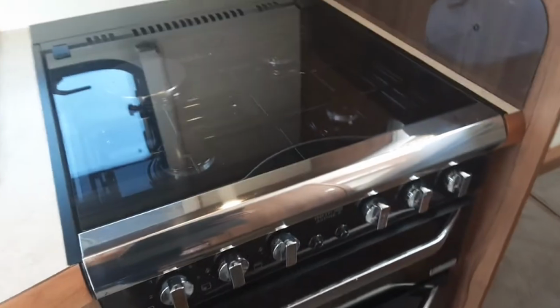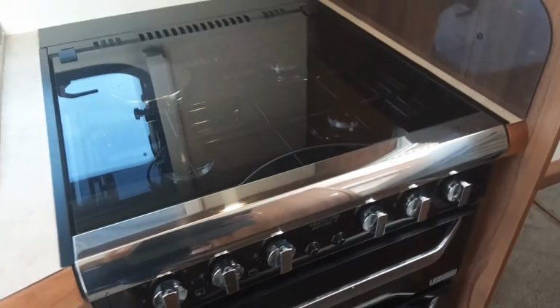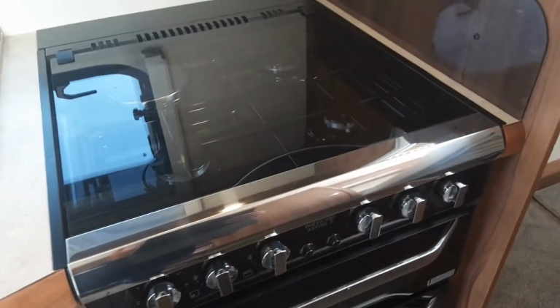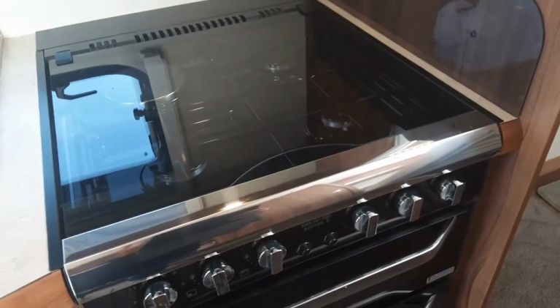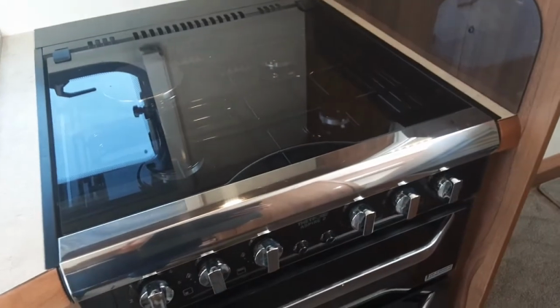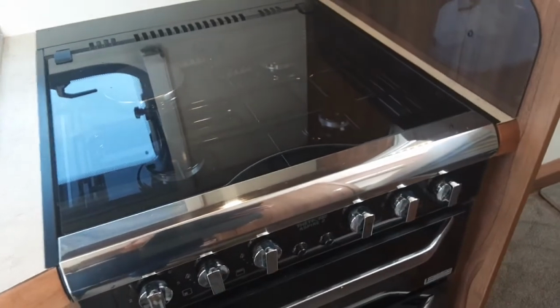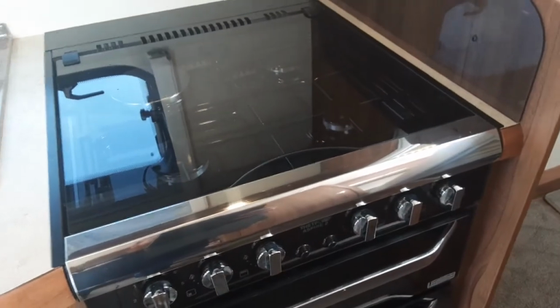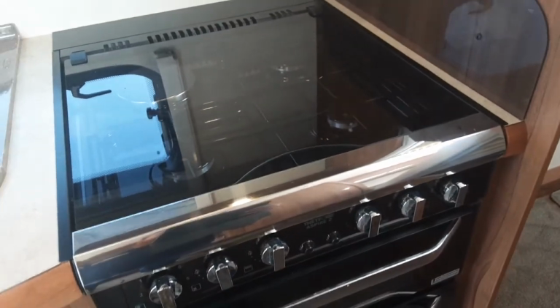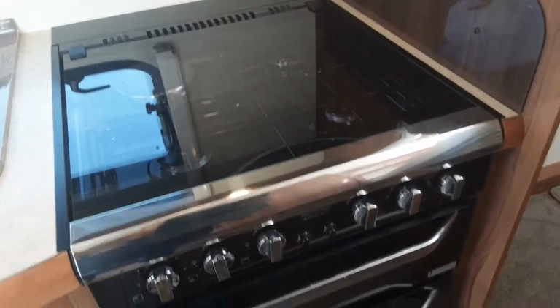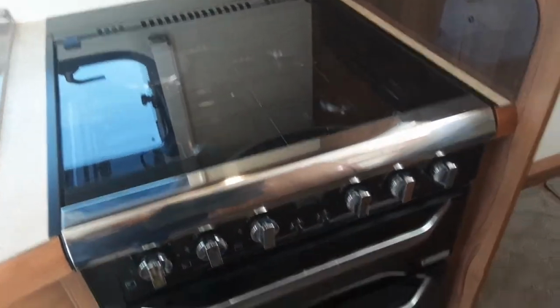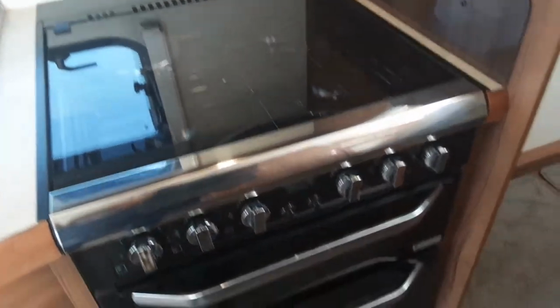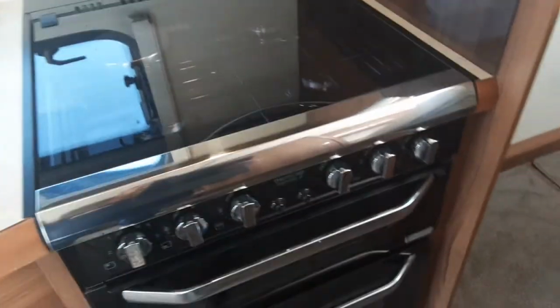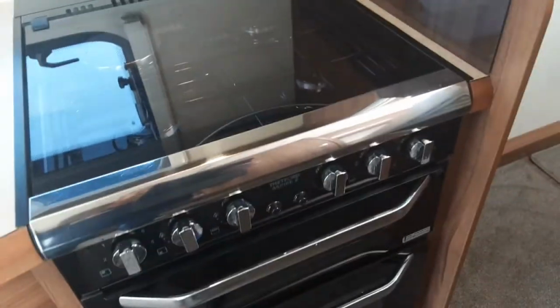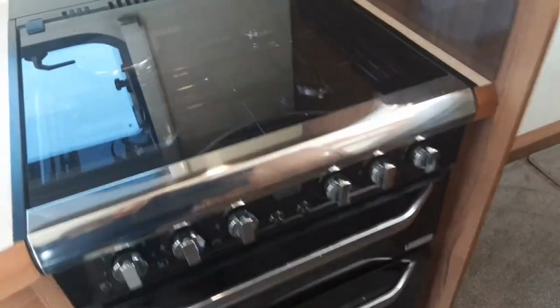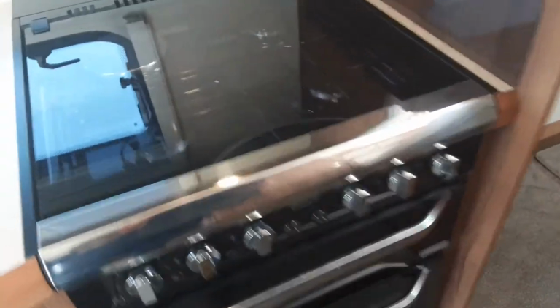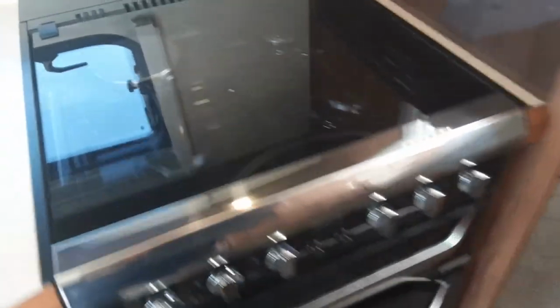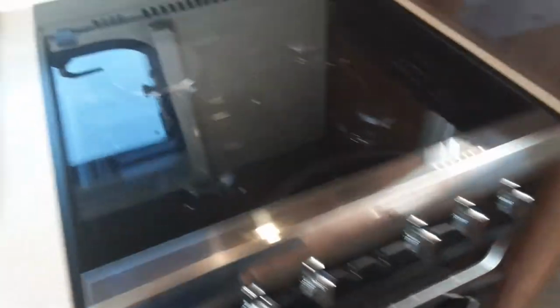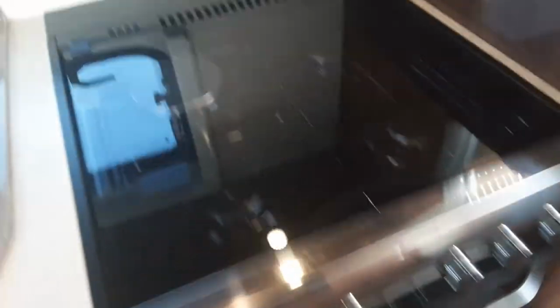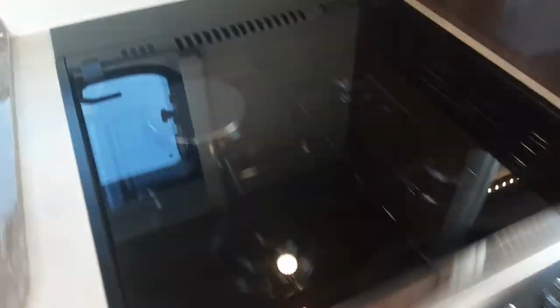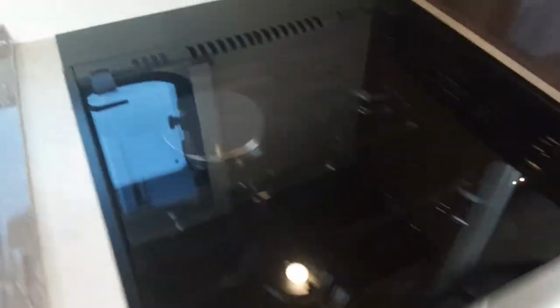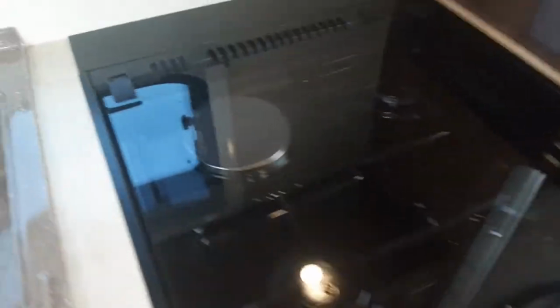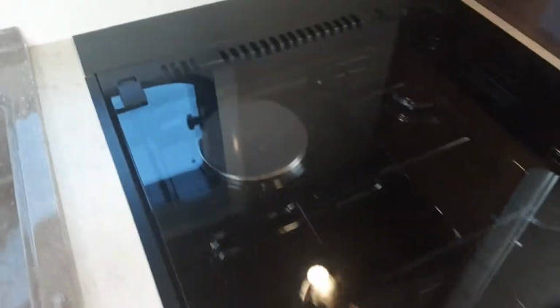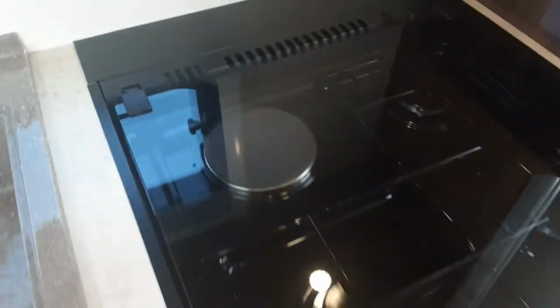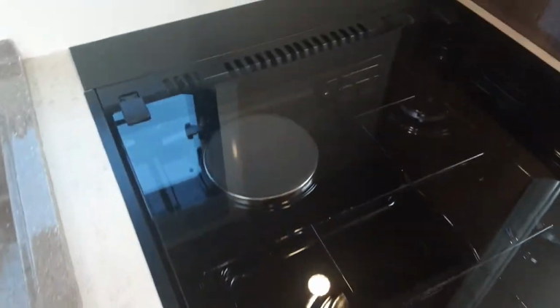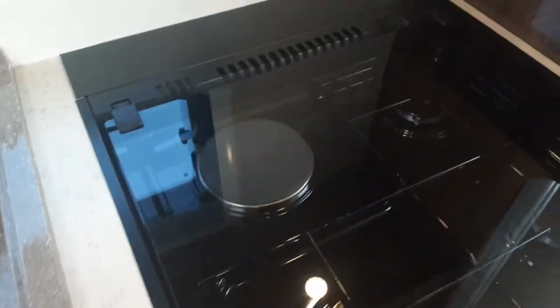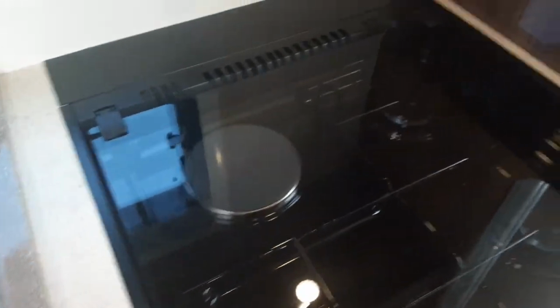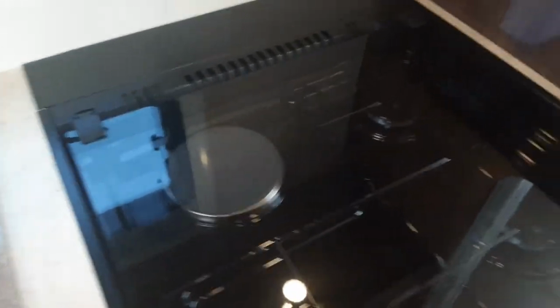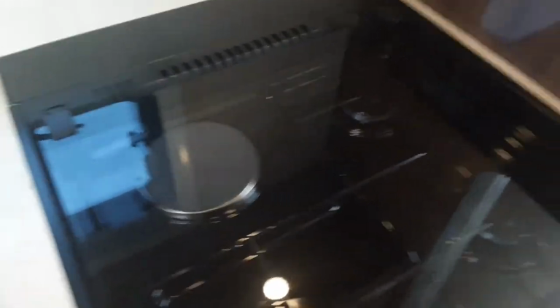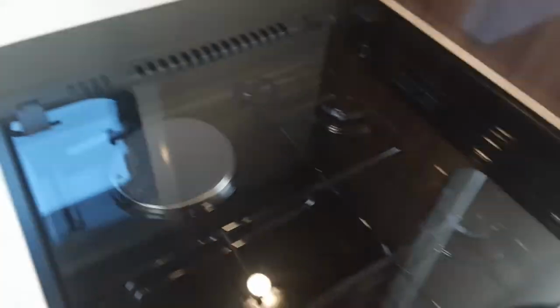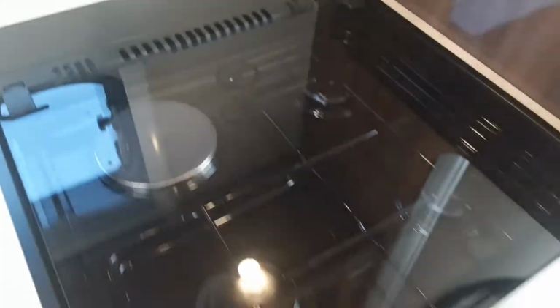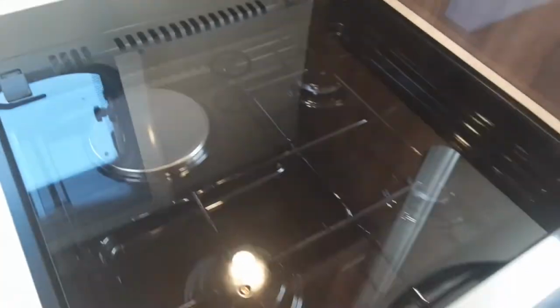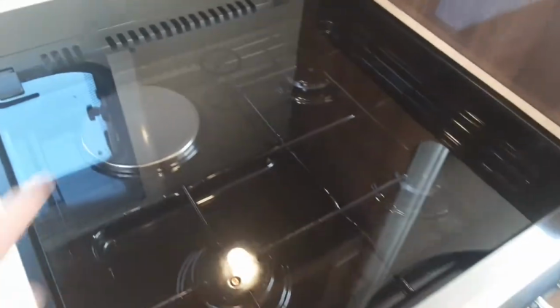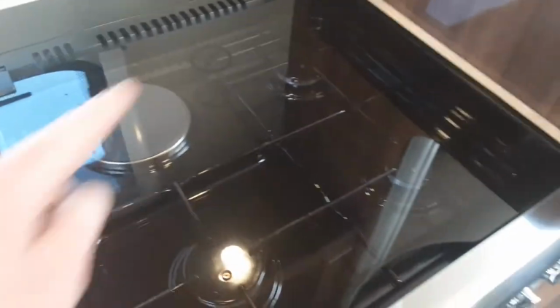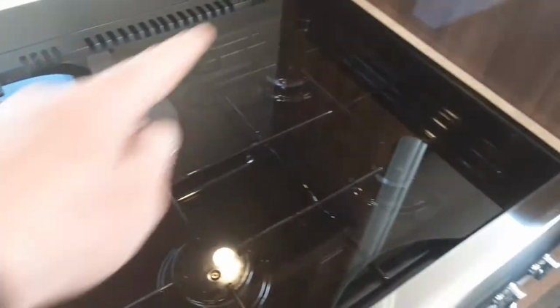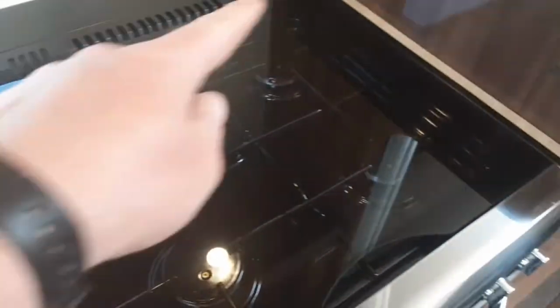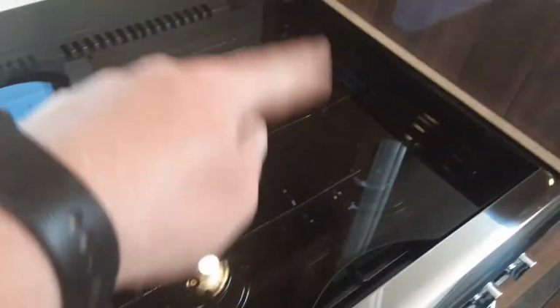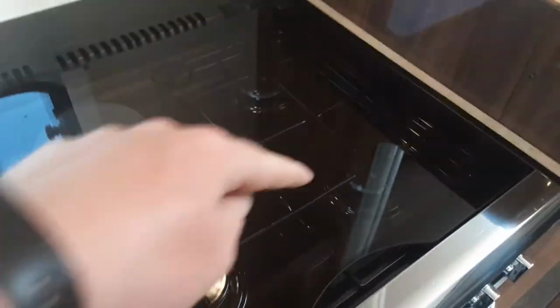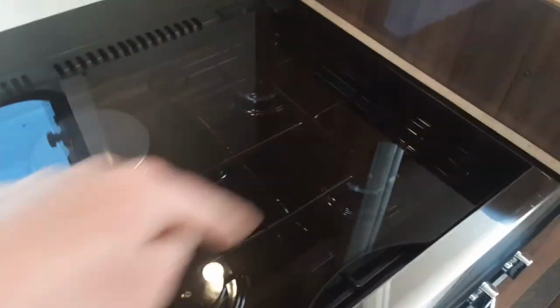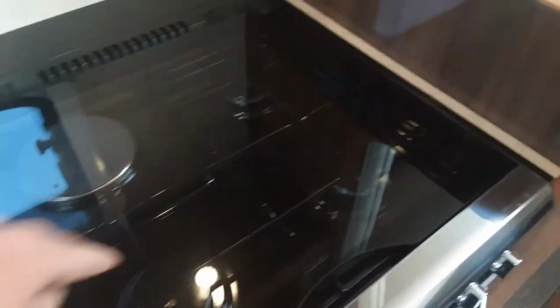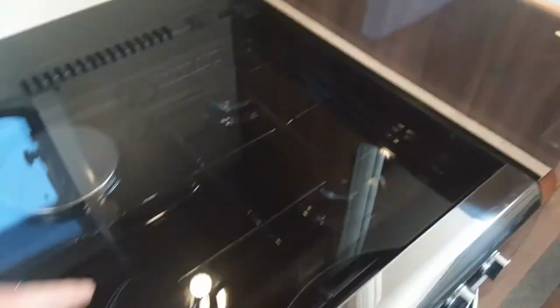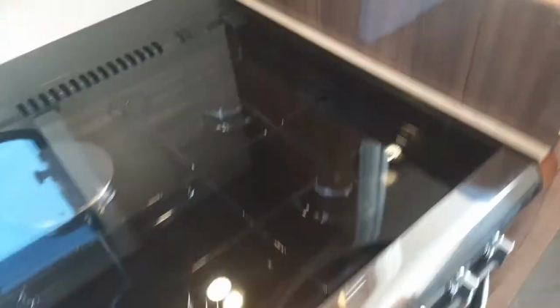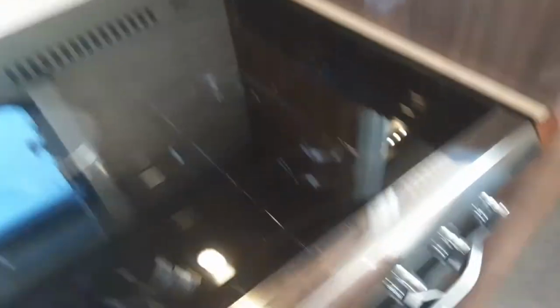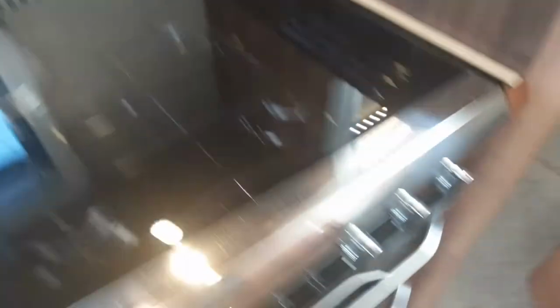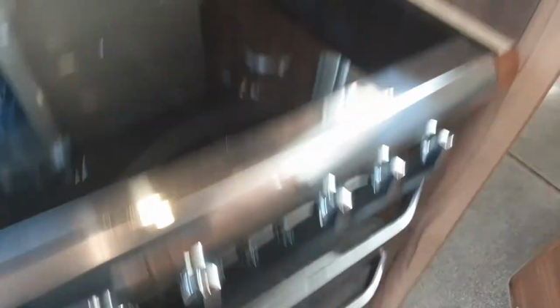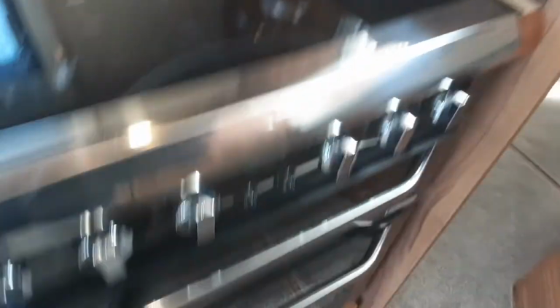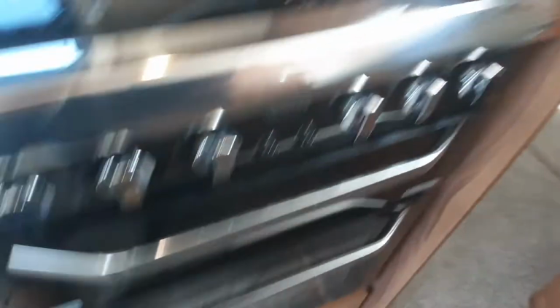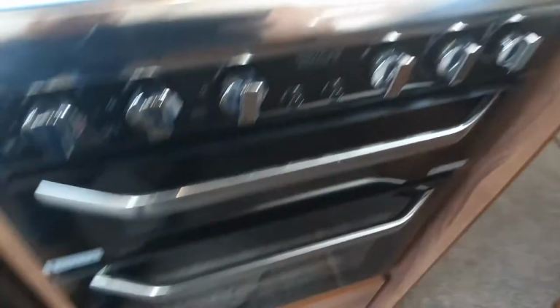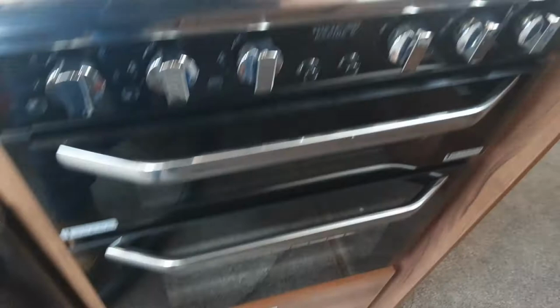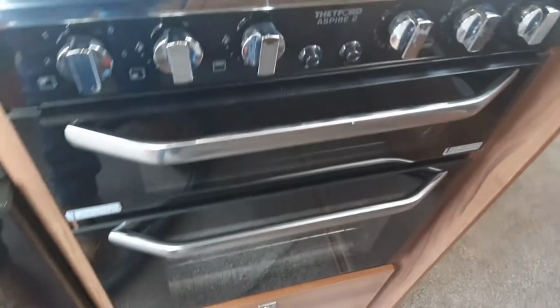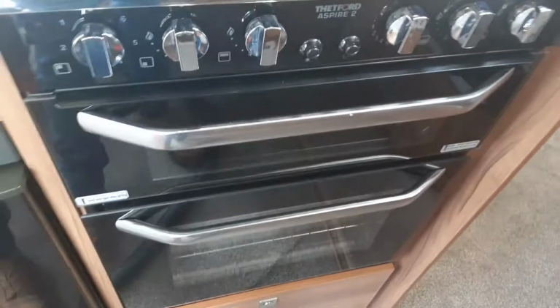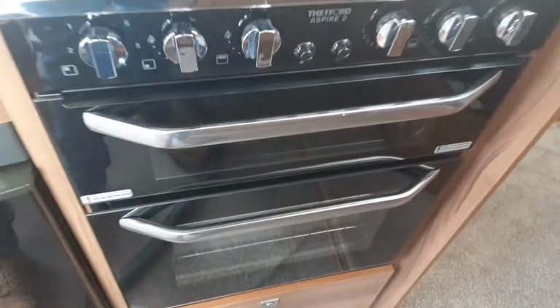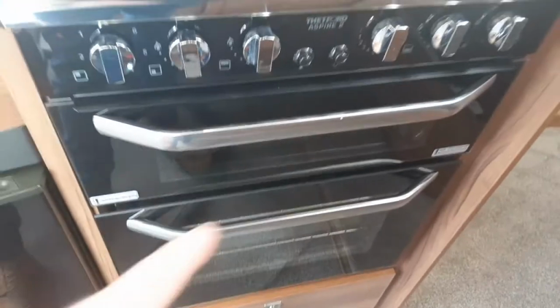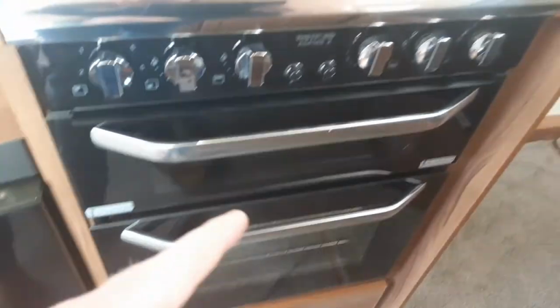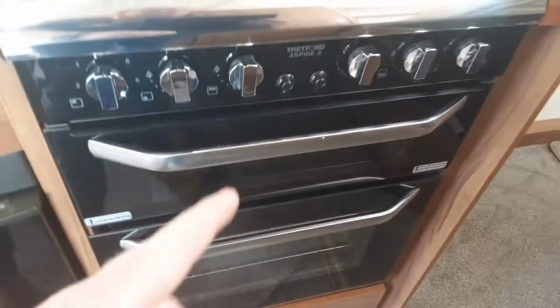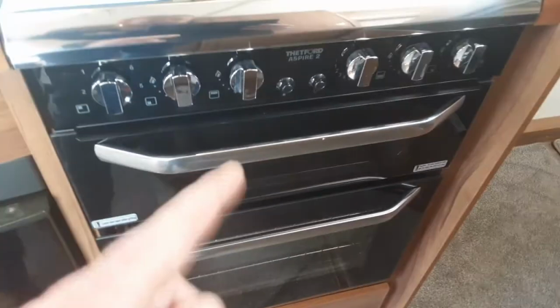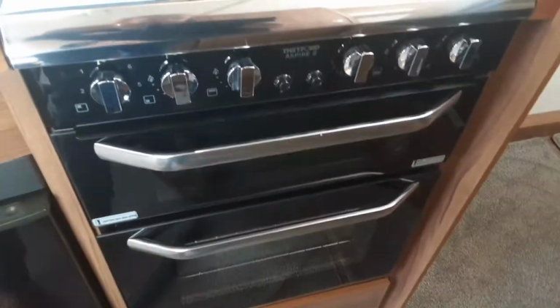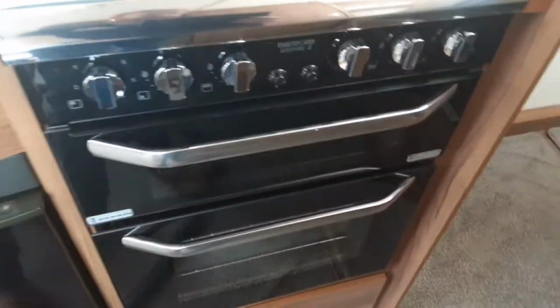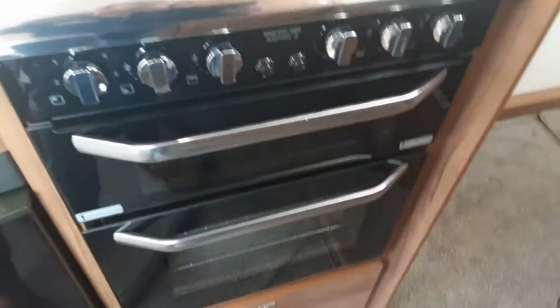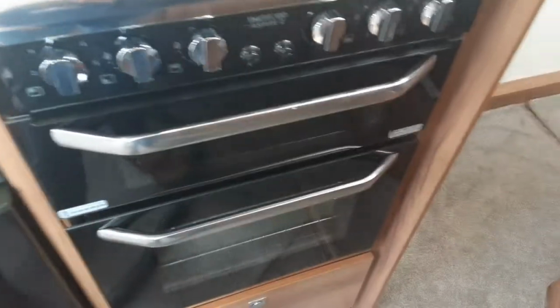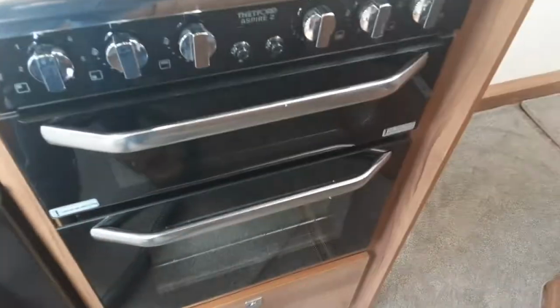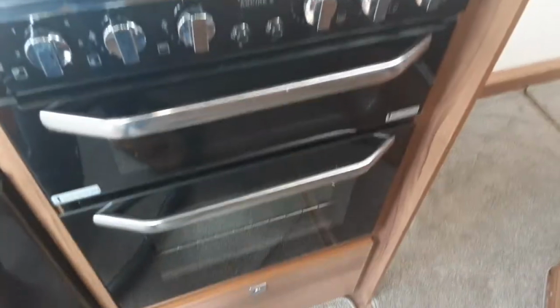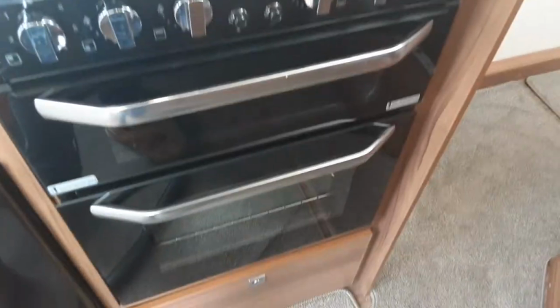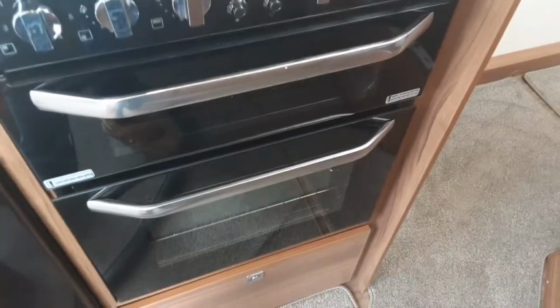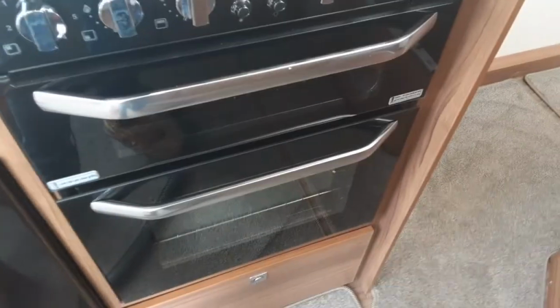The cooker works much like your household cooker — you've got an electric ring at the back, three gas rings, and a grill and oven below.